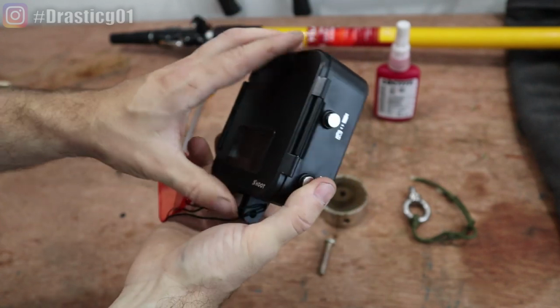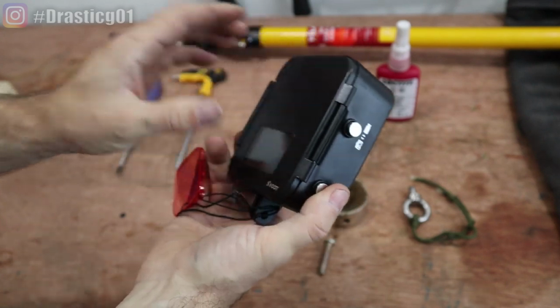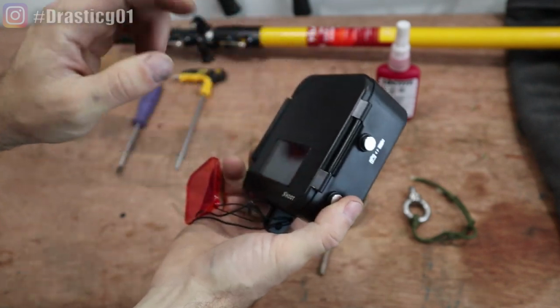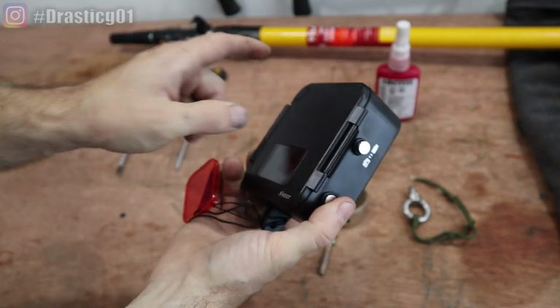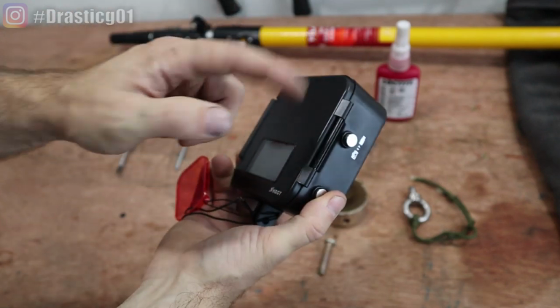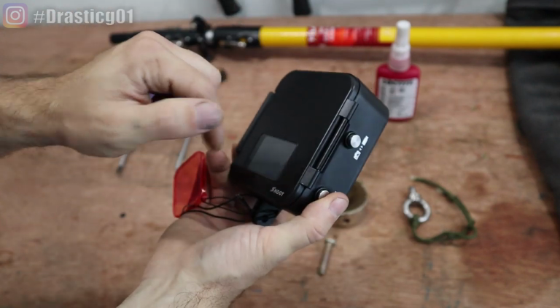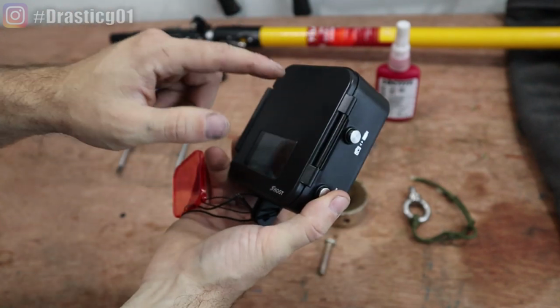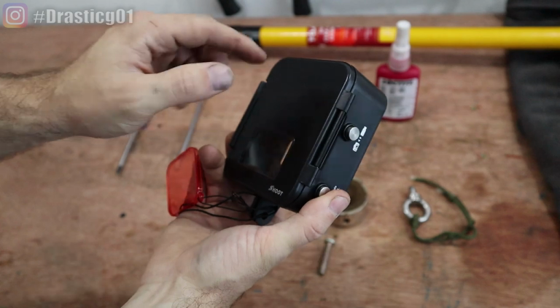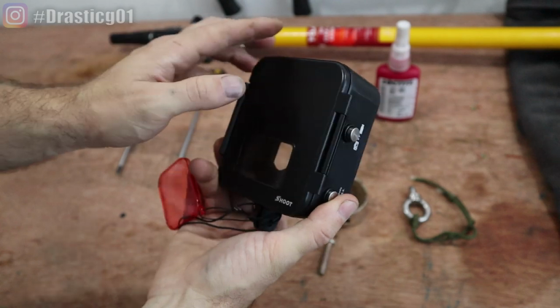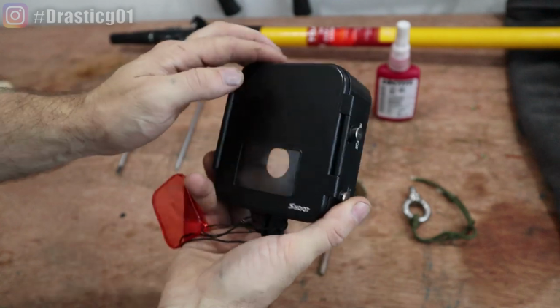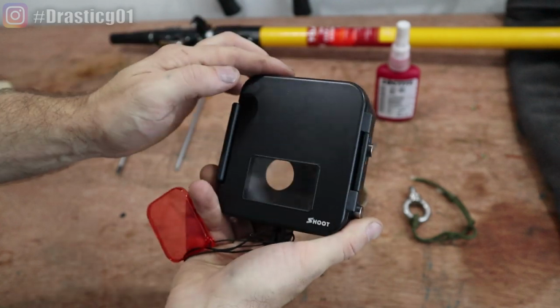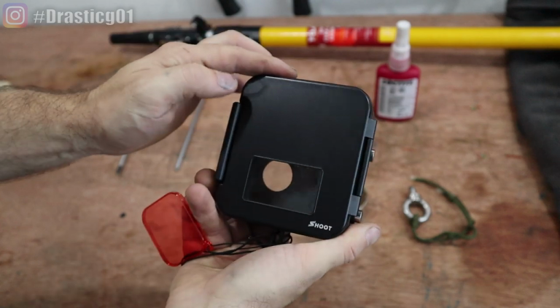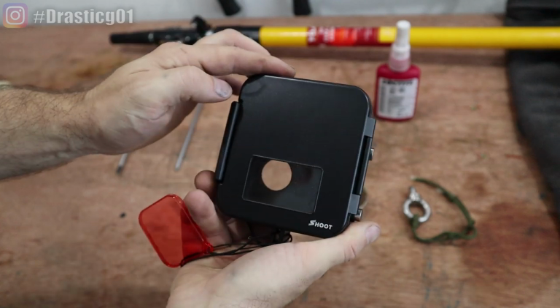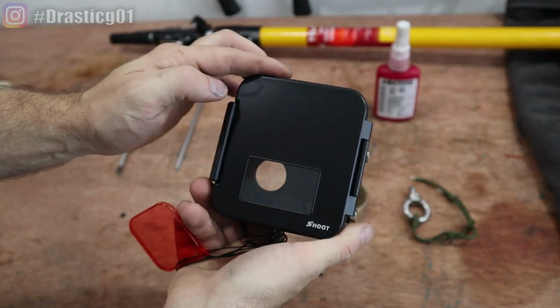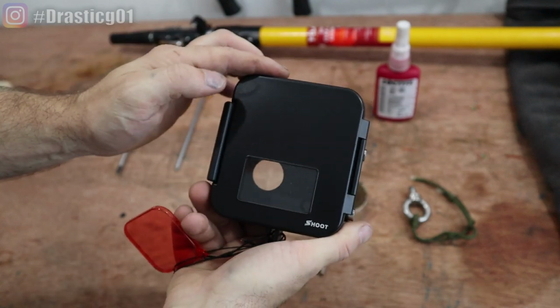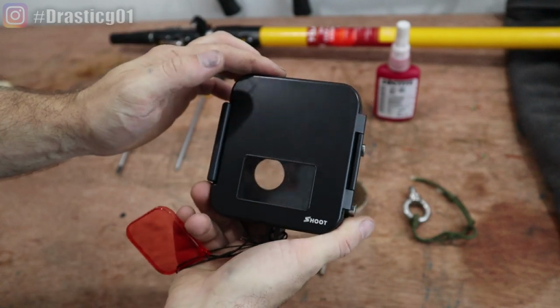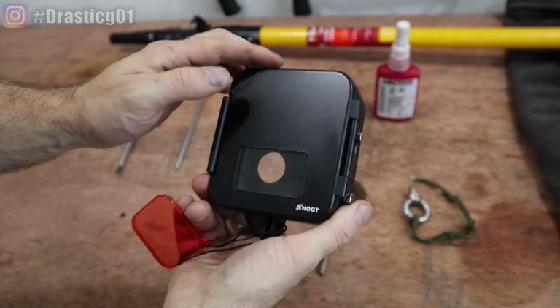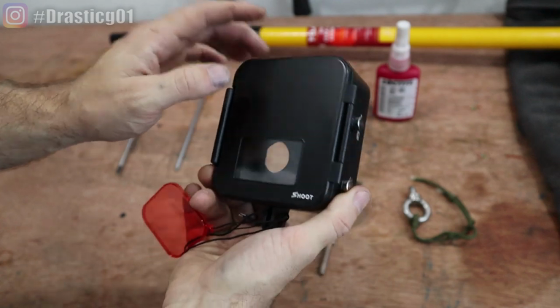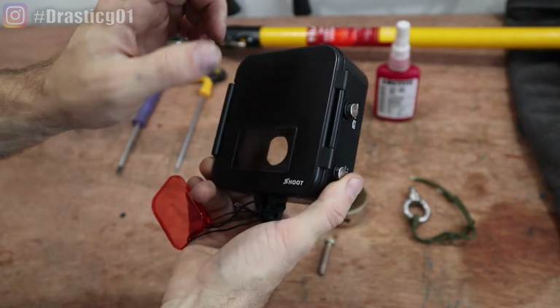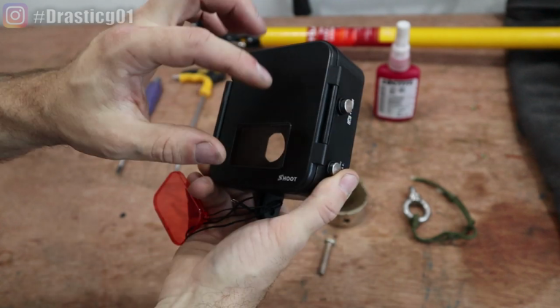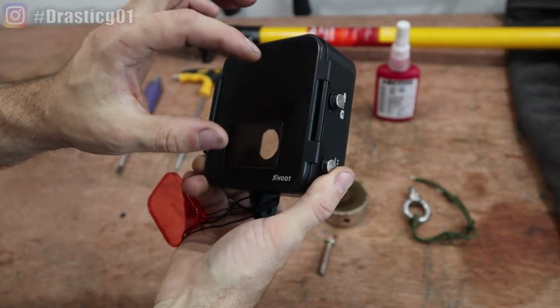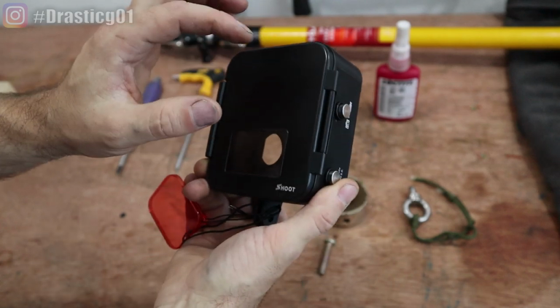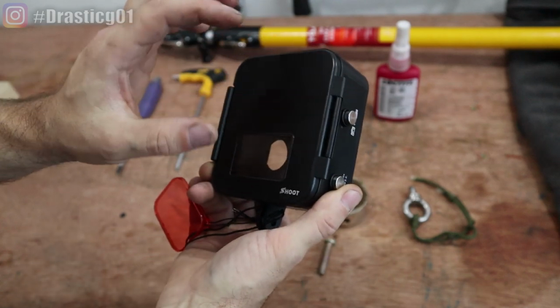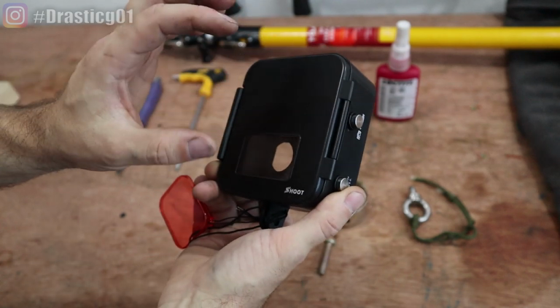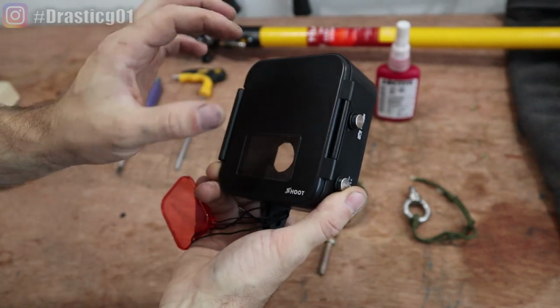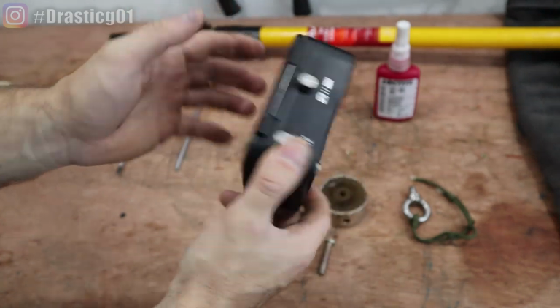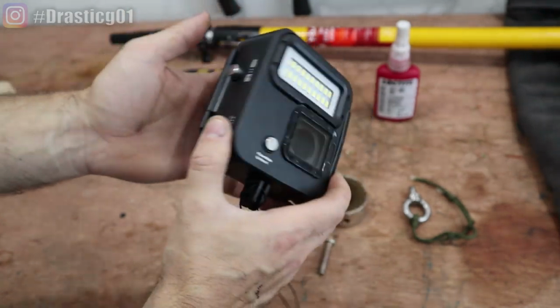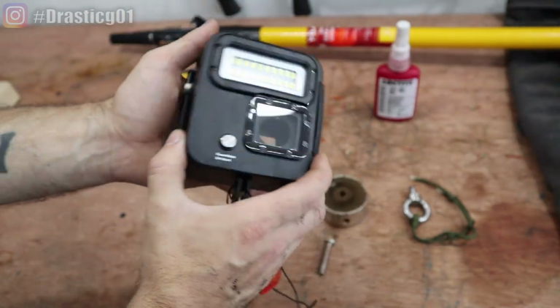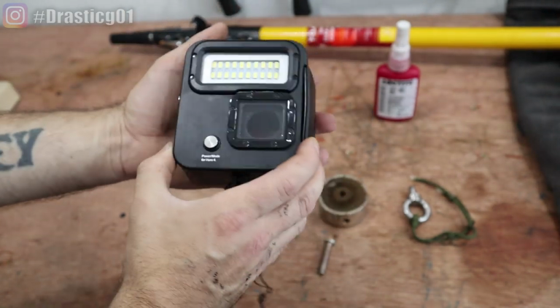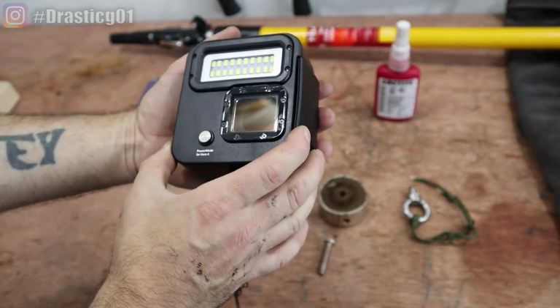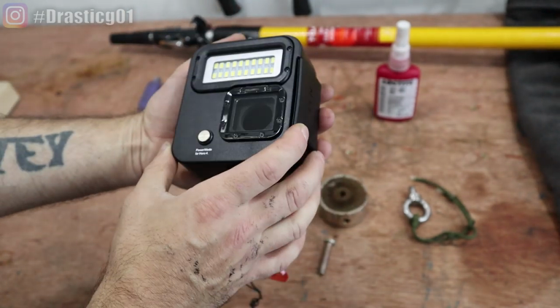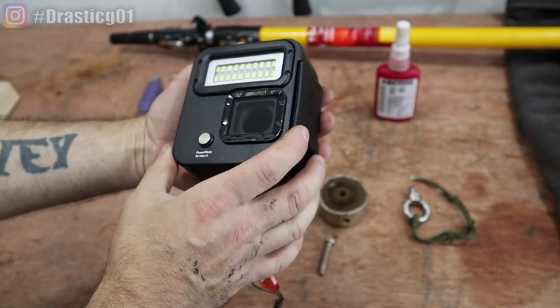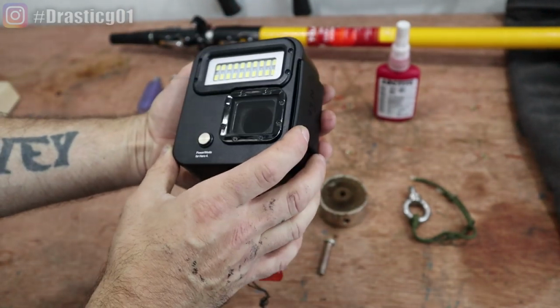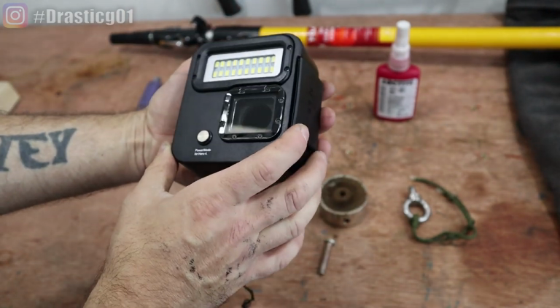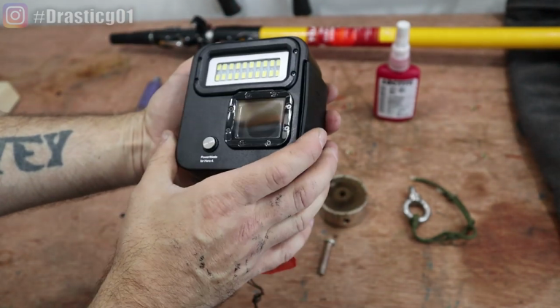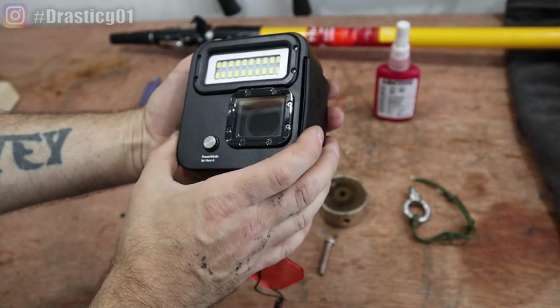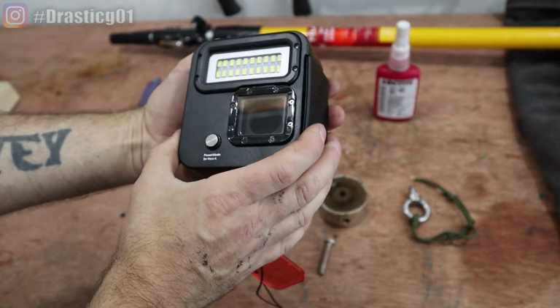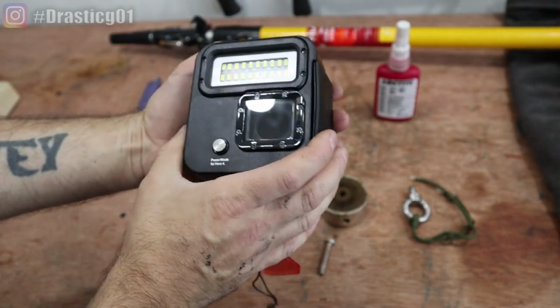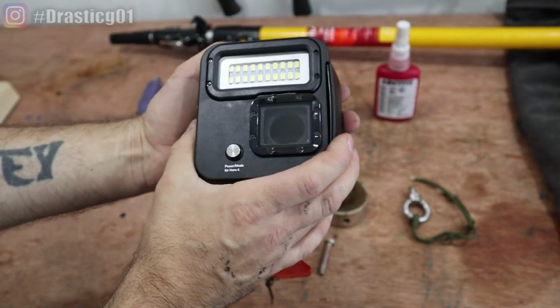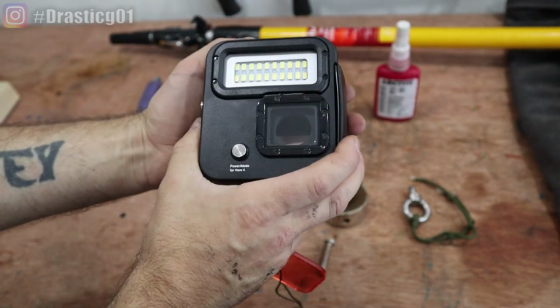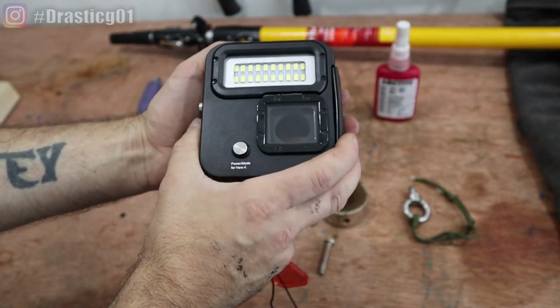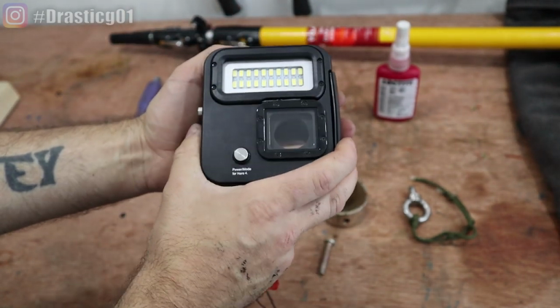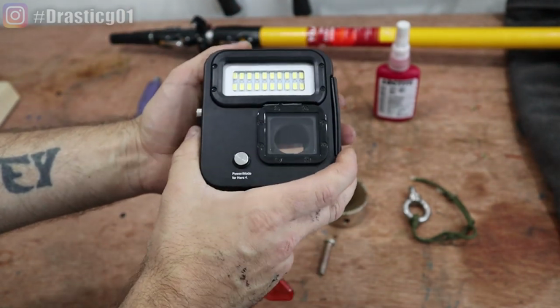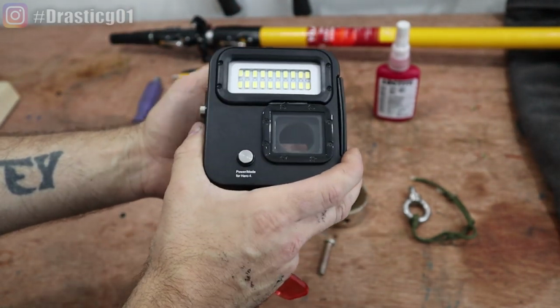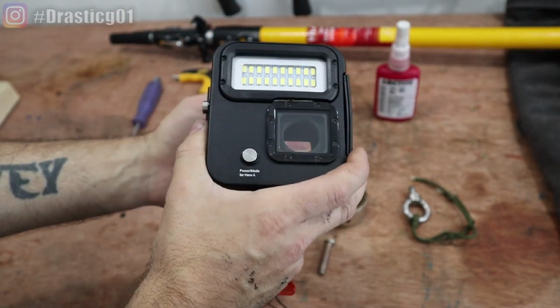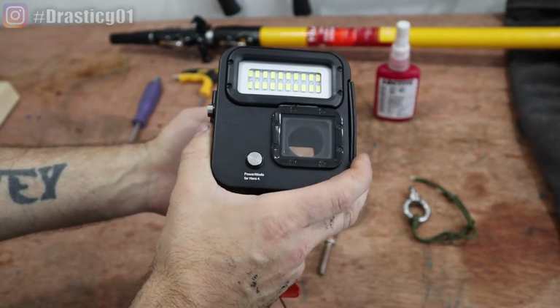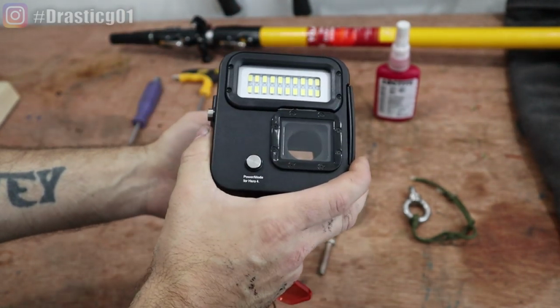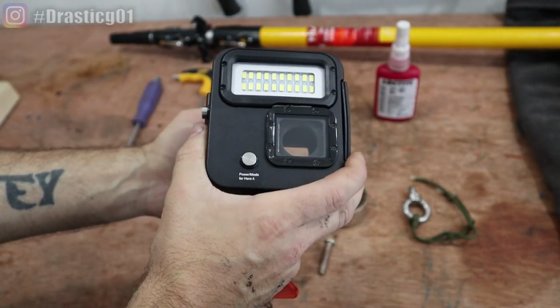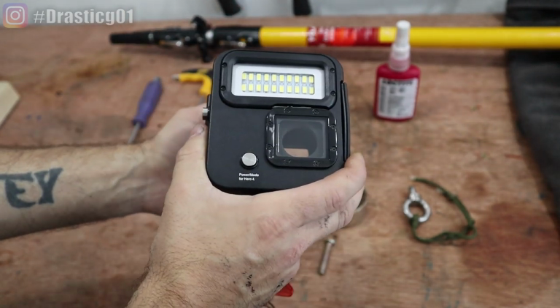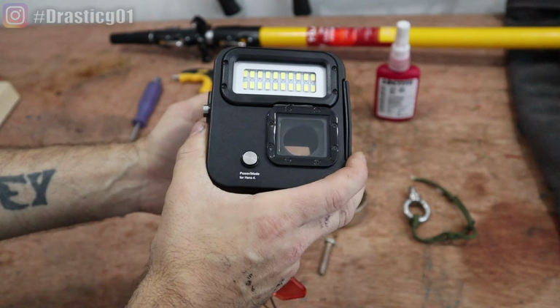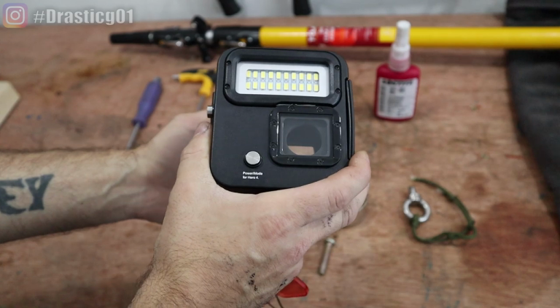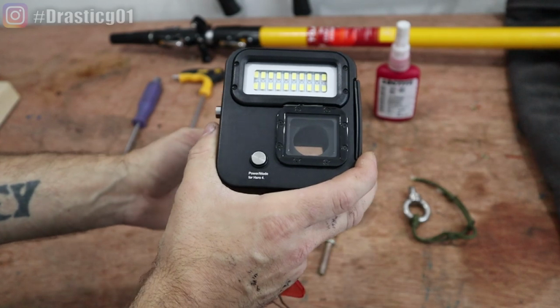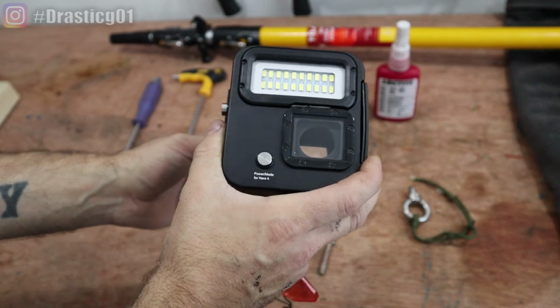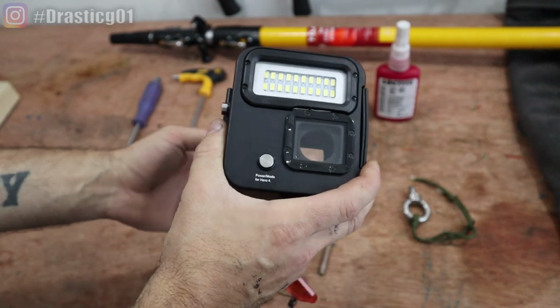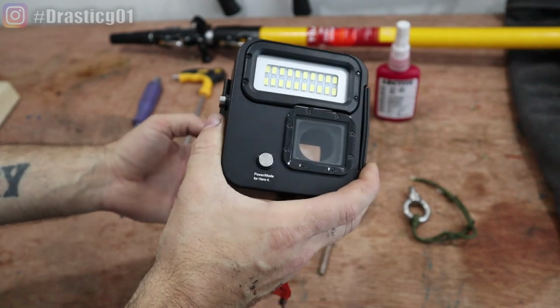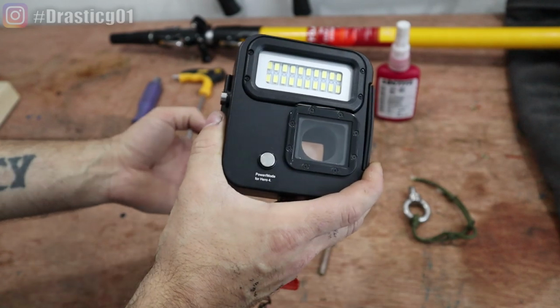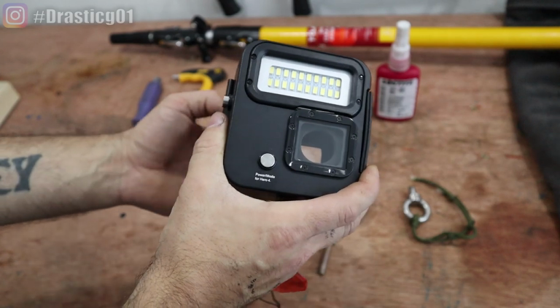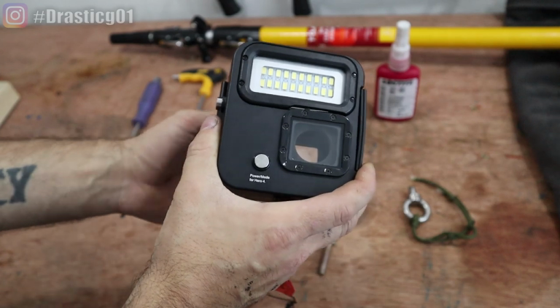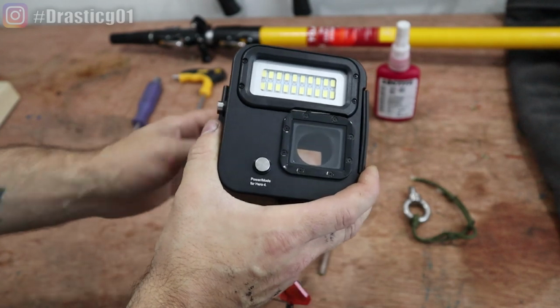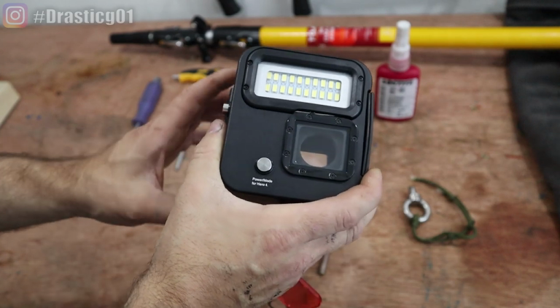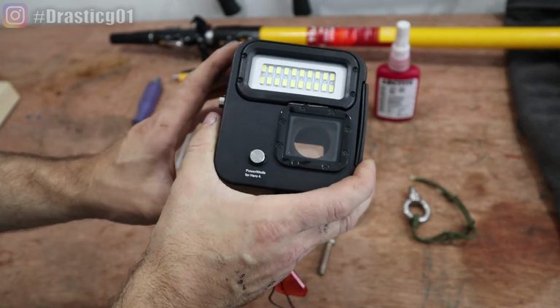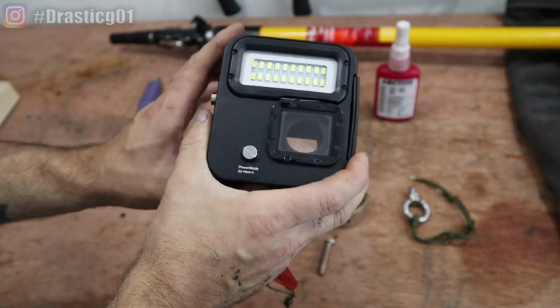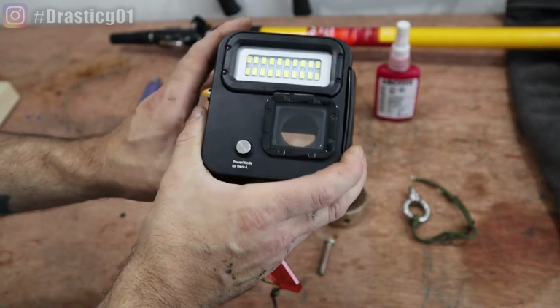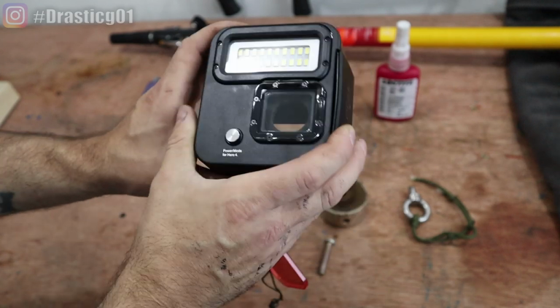You just change the inside over to suit your GoPro, but the GoPro 5, 6 and 7 will just fit straight in.